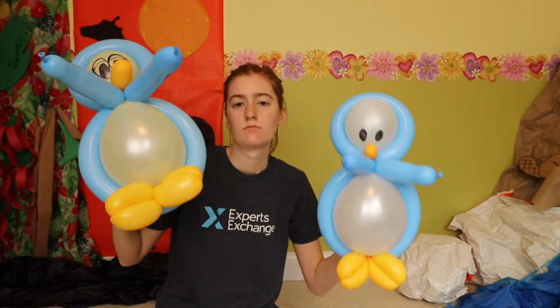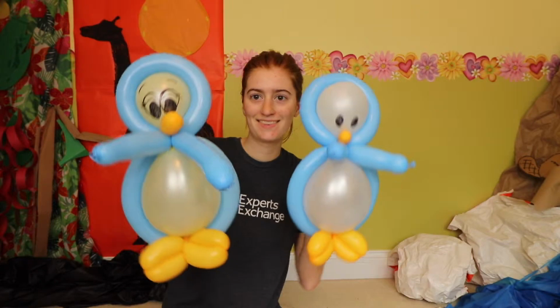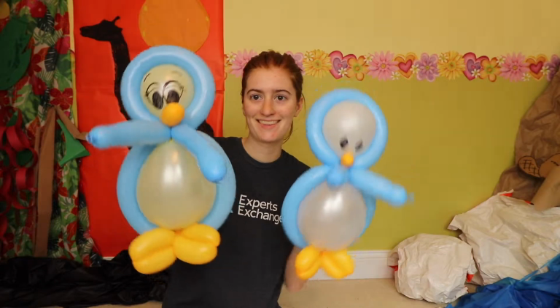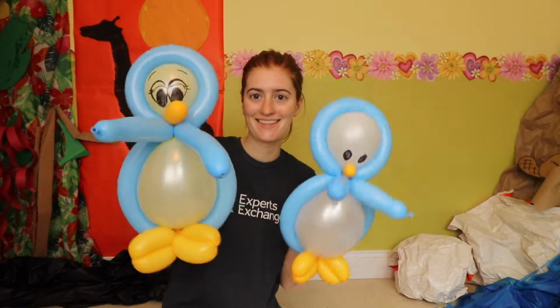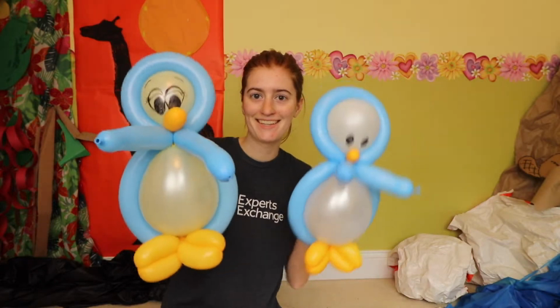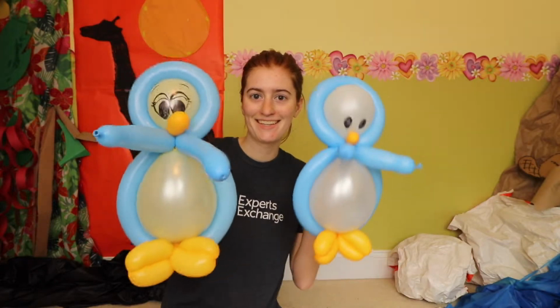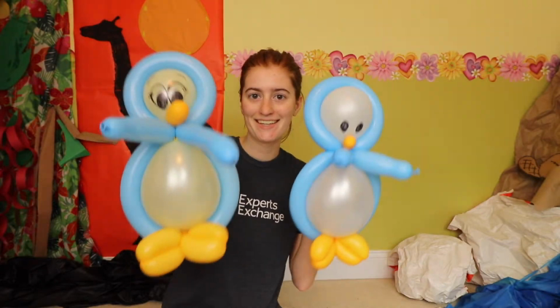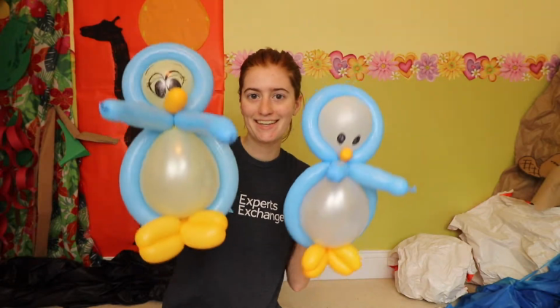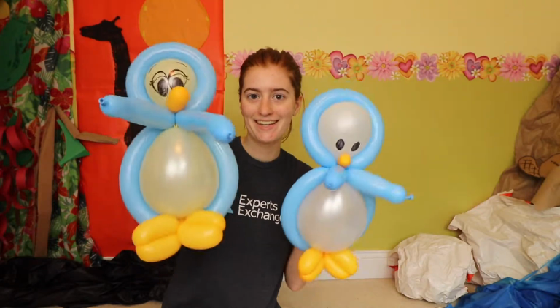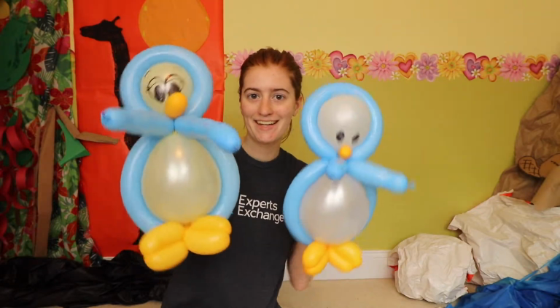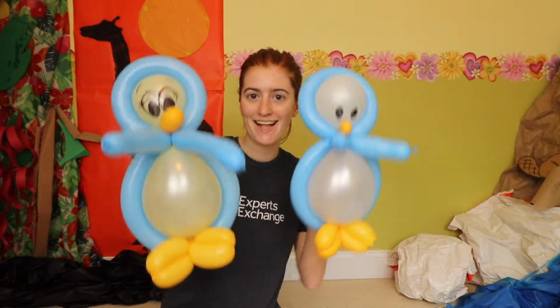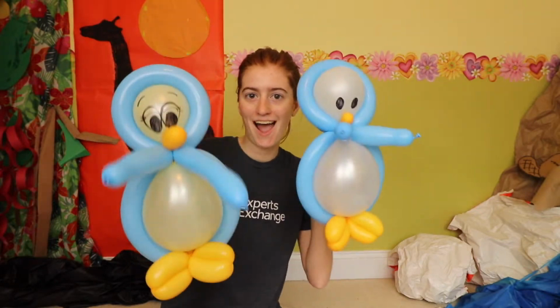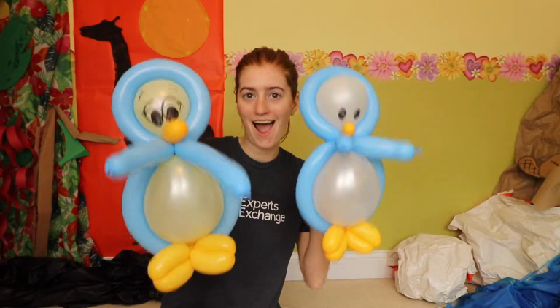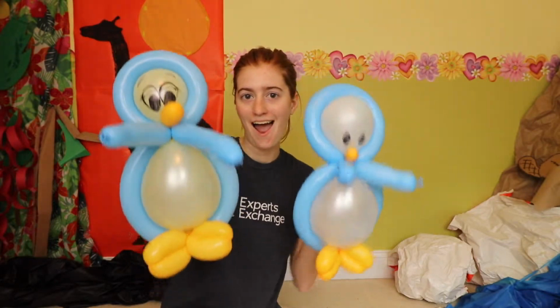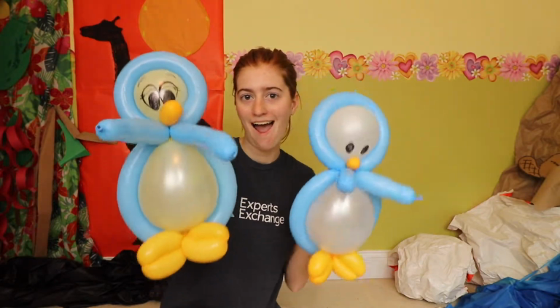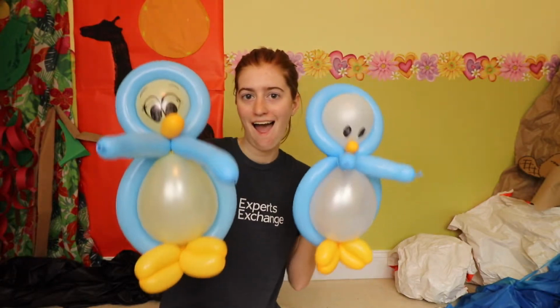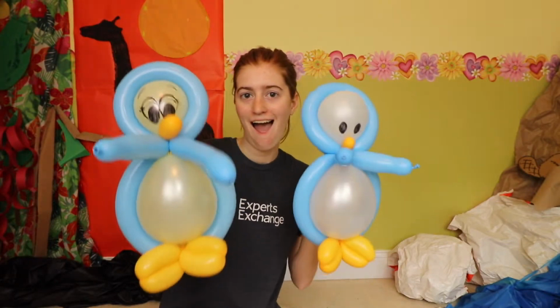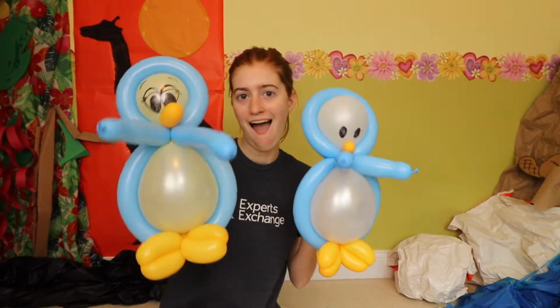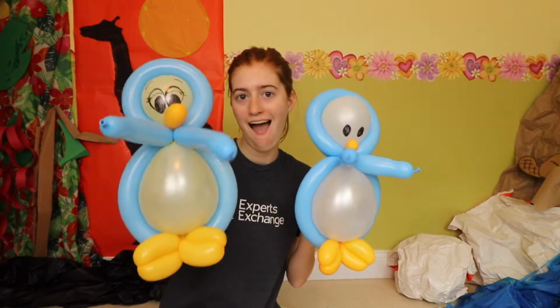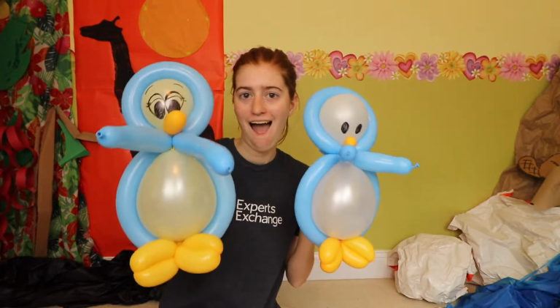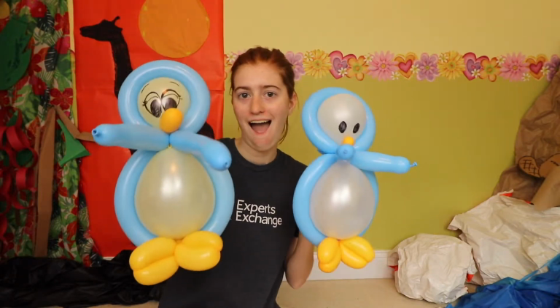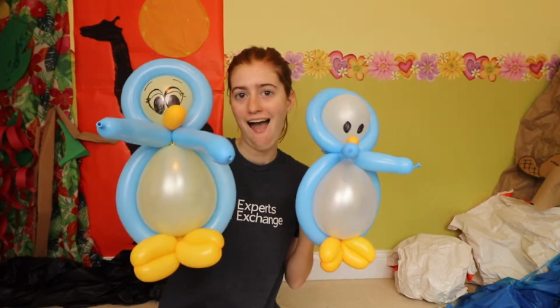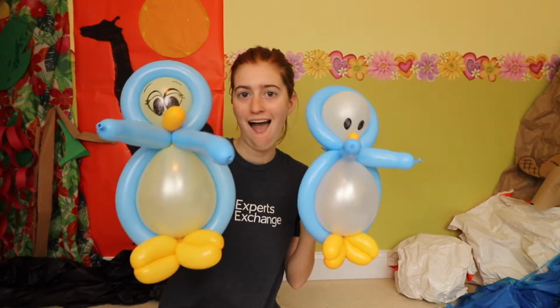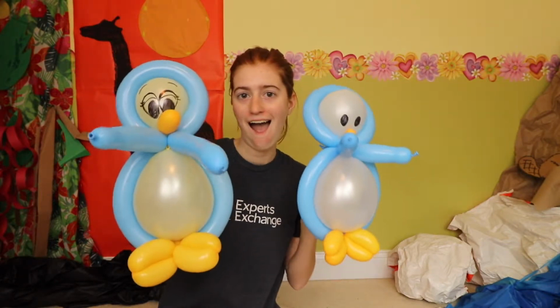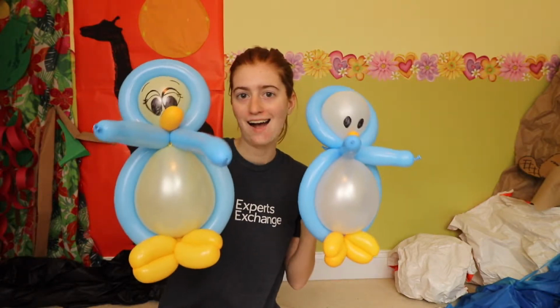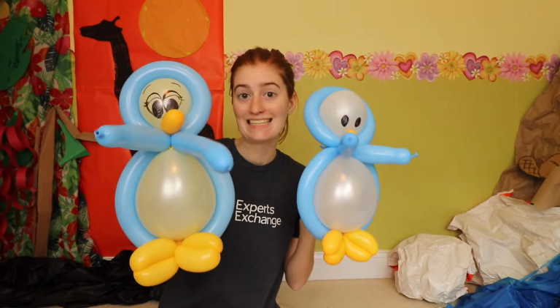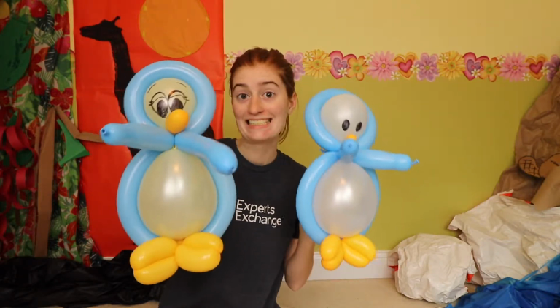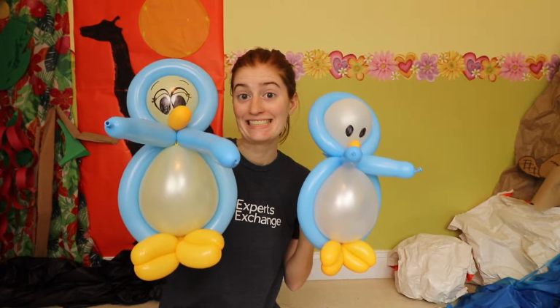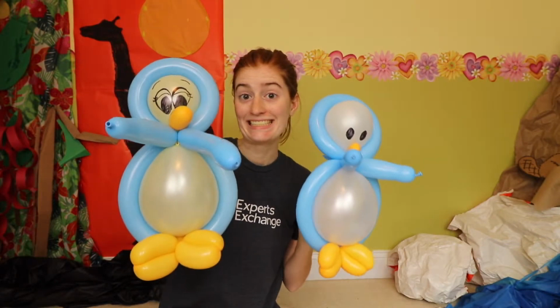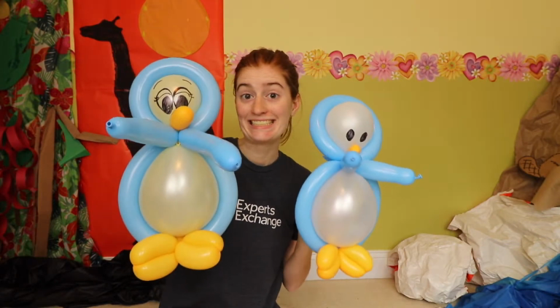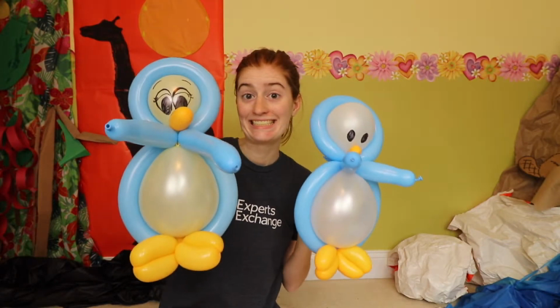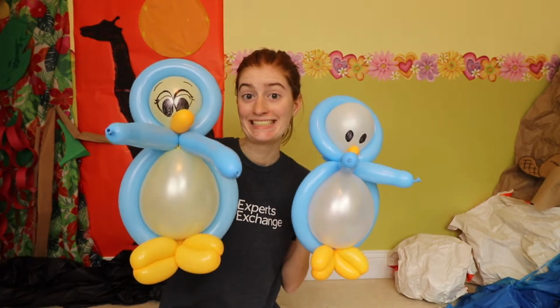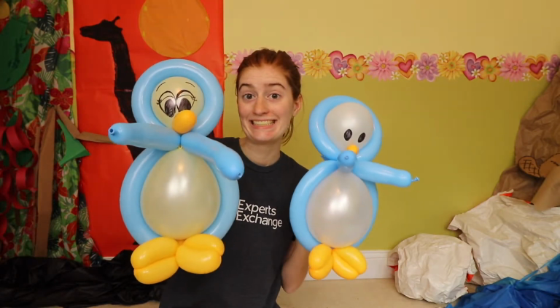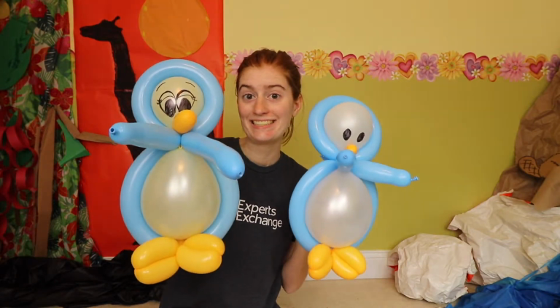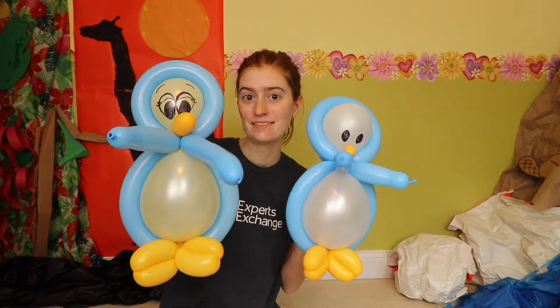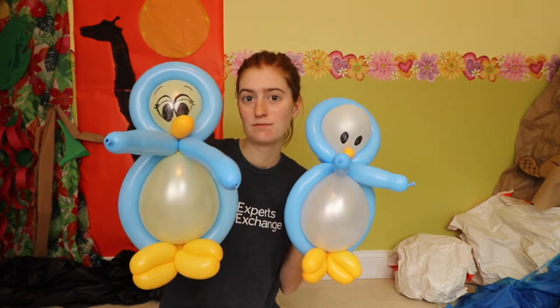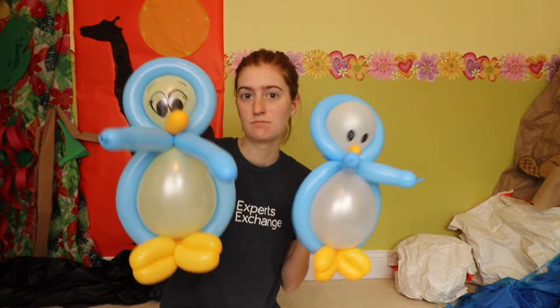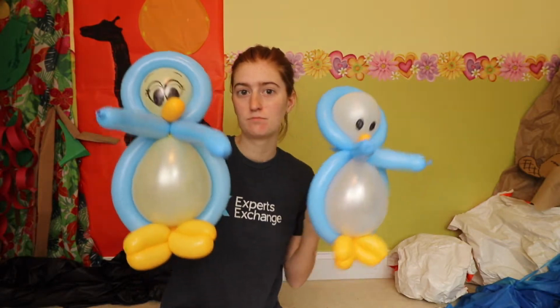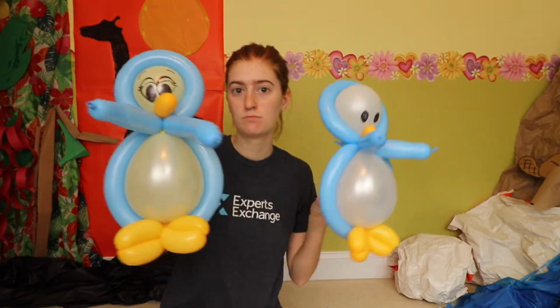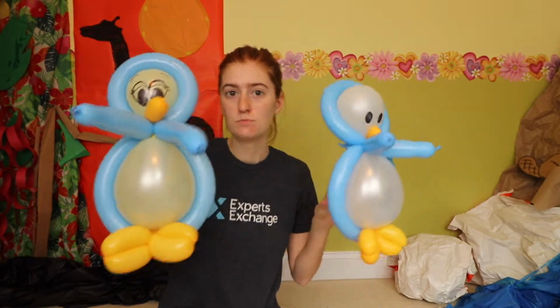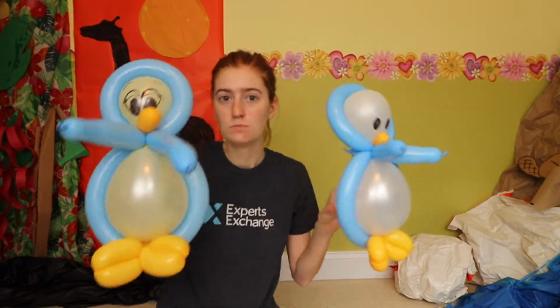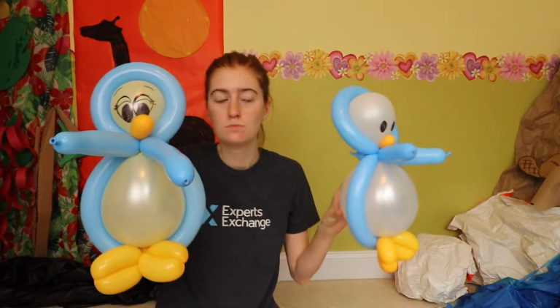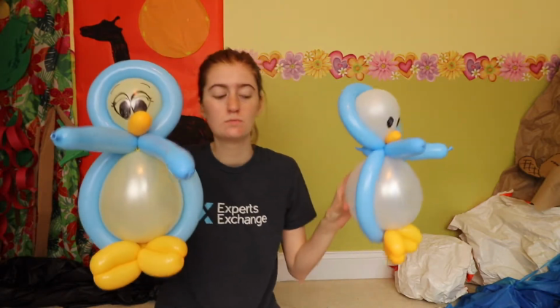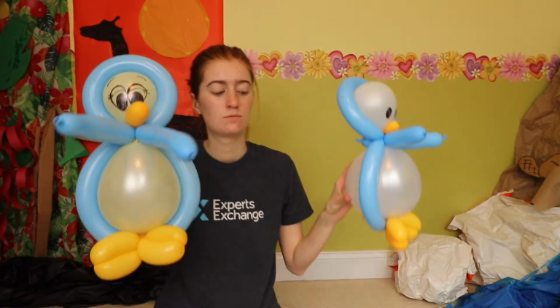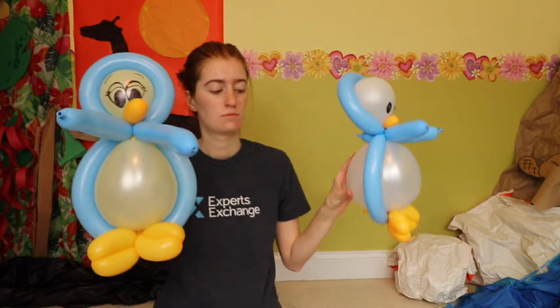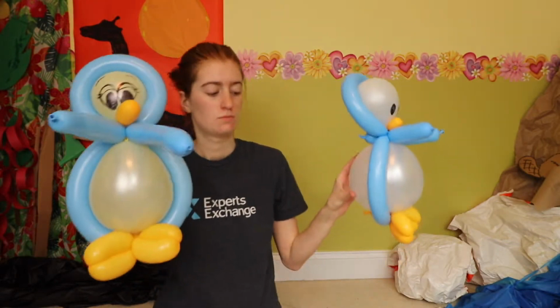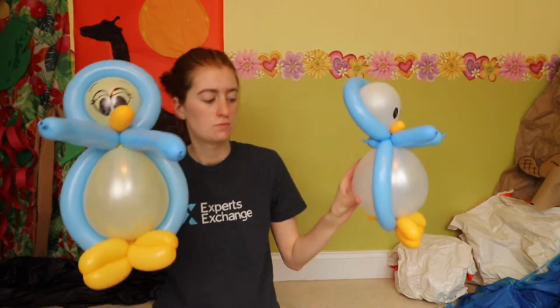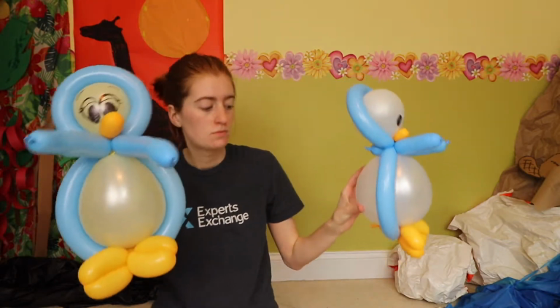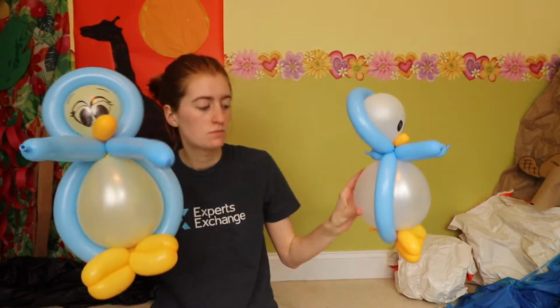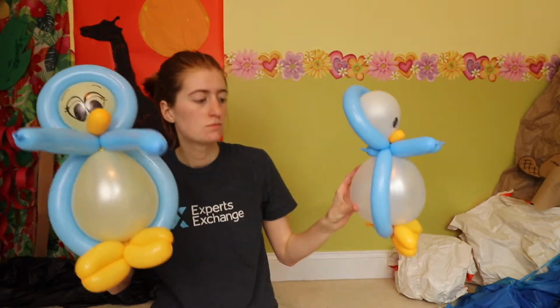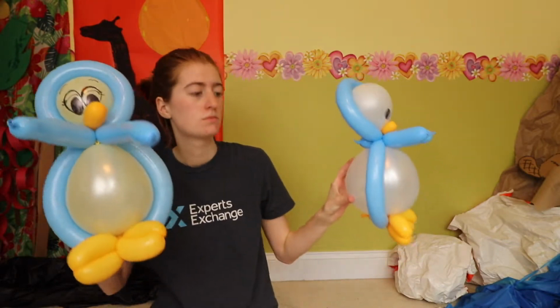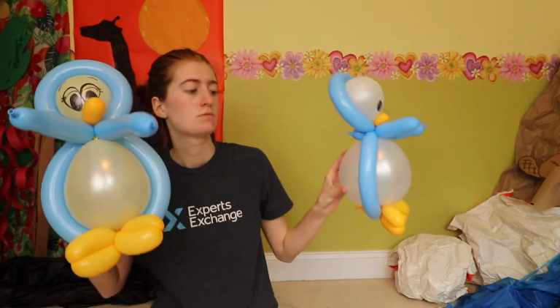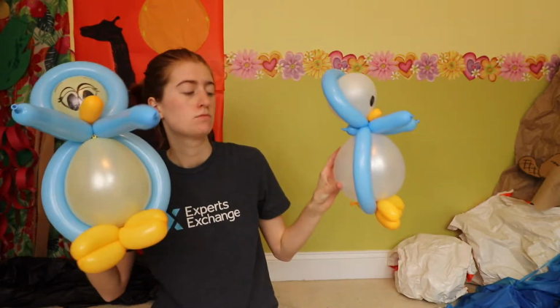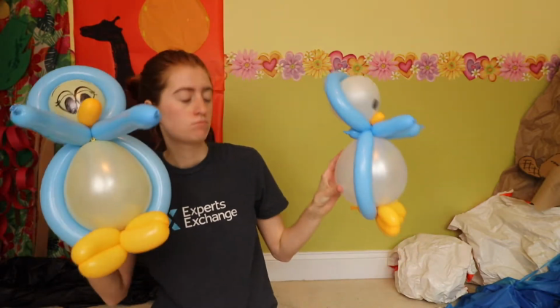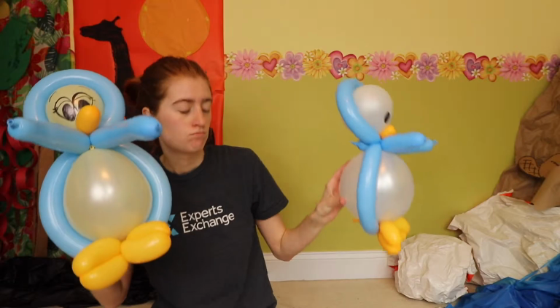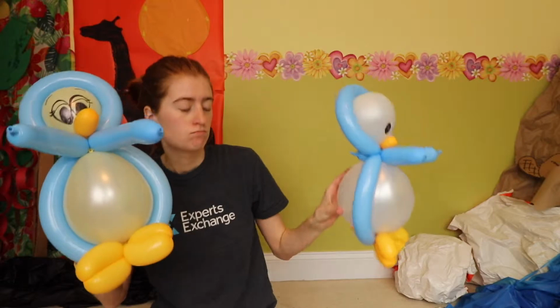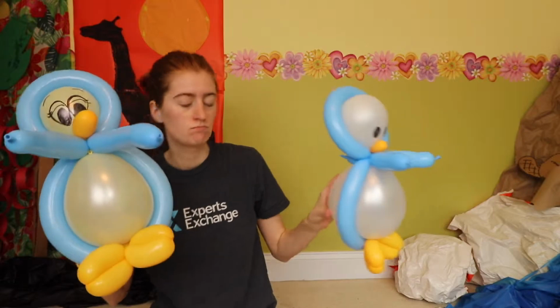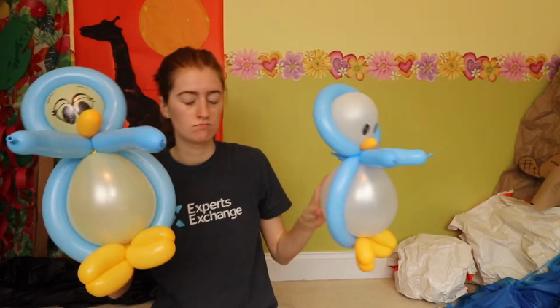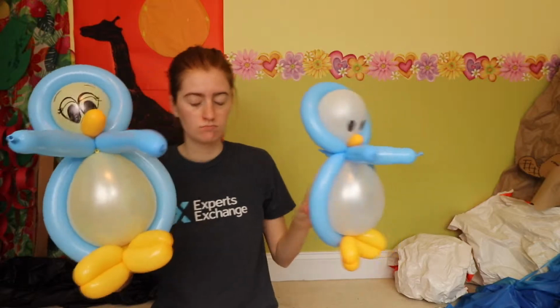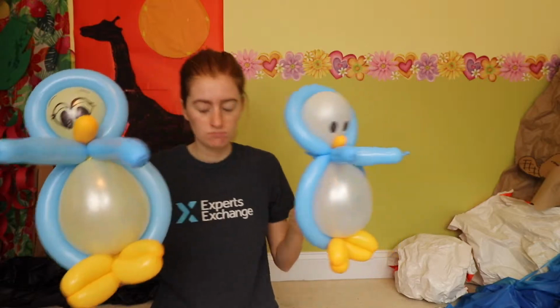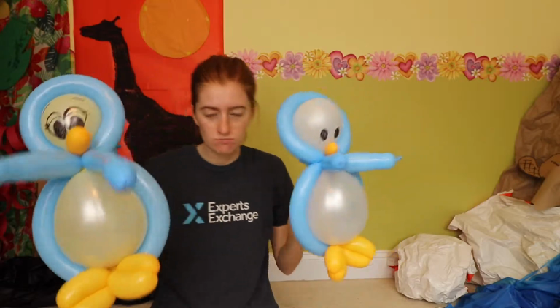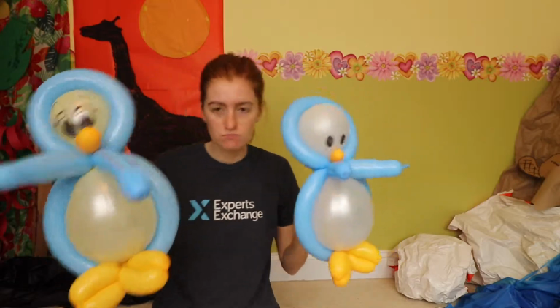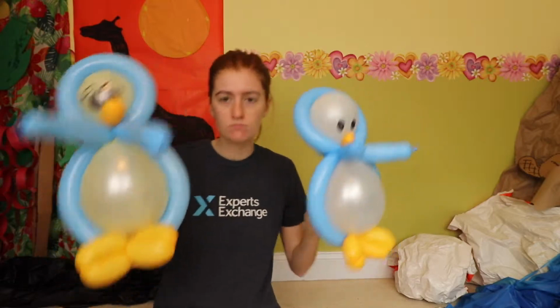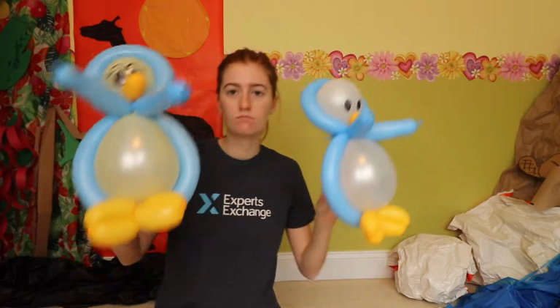Hey, it's Amanda at Crafters Autonomous. Please don't ask me what the deal was with that intro because honestly I have no idea either.